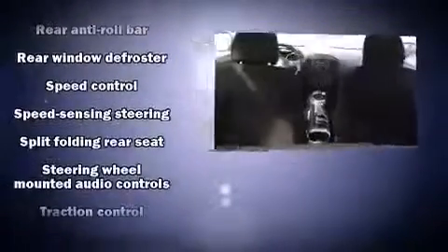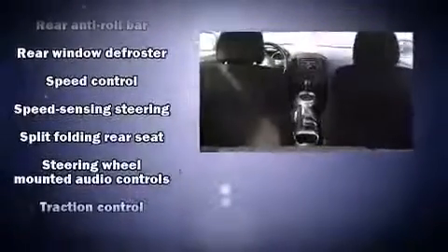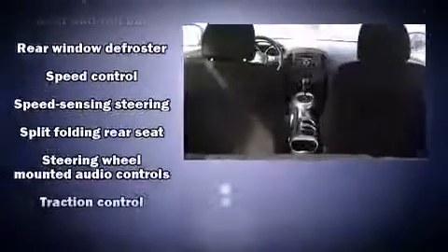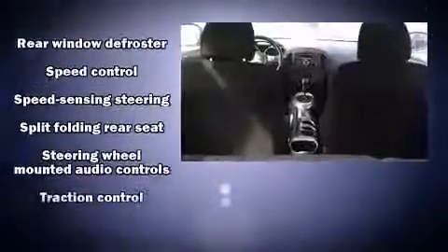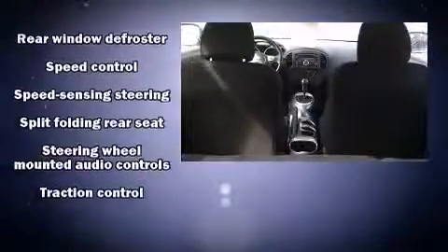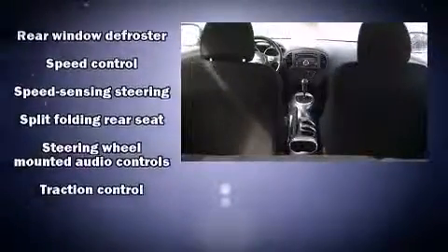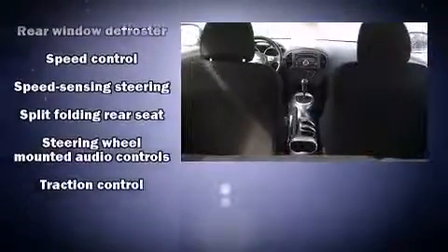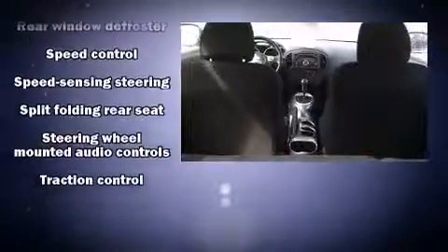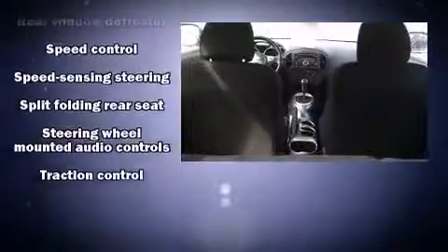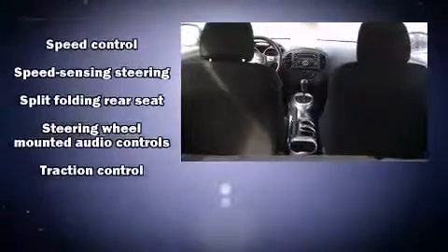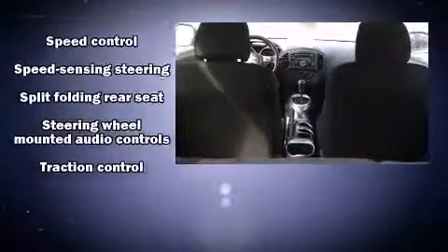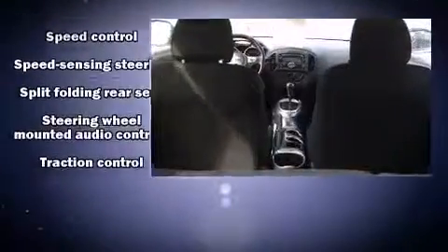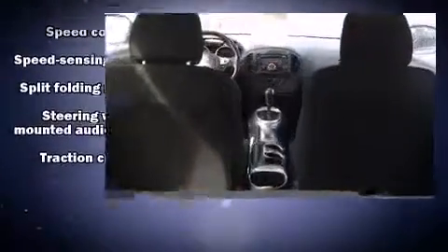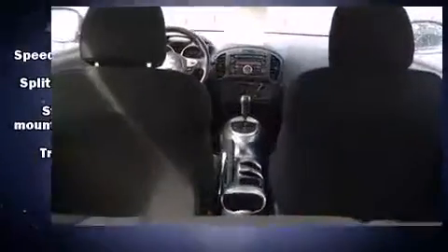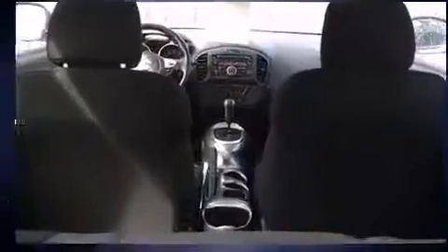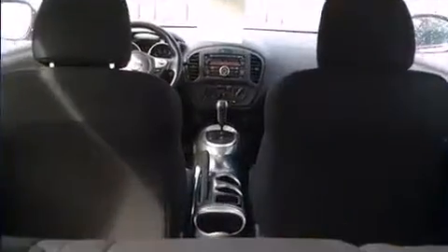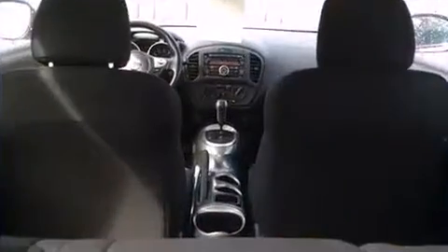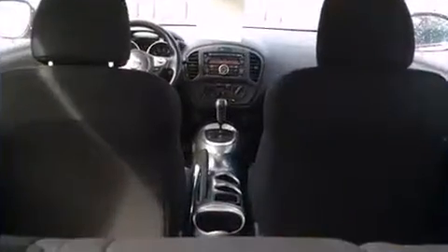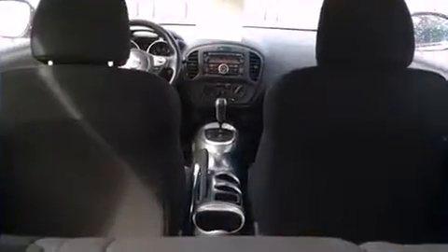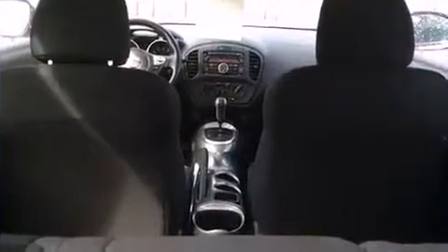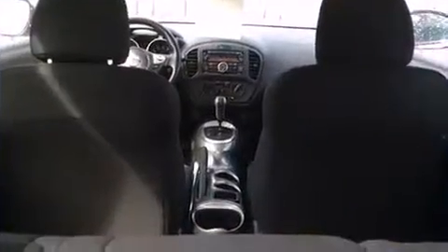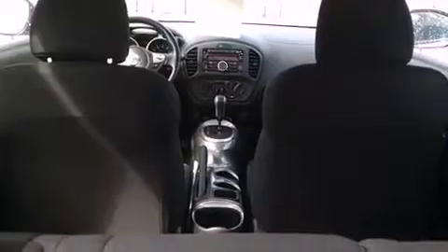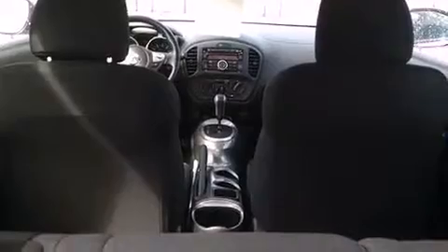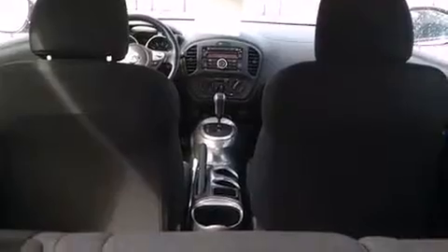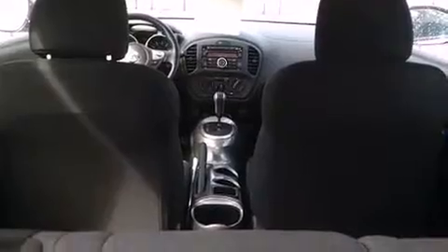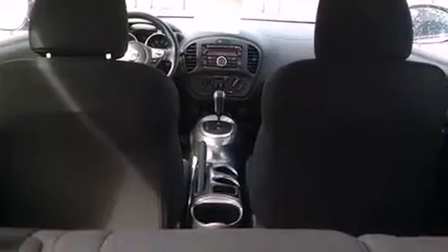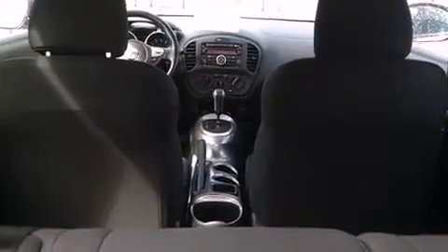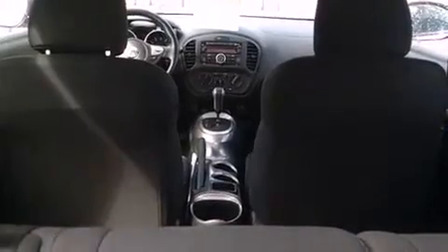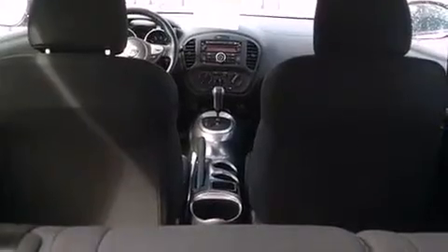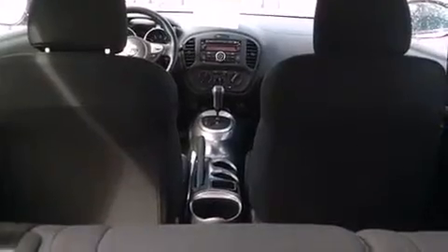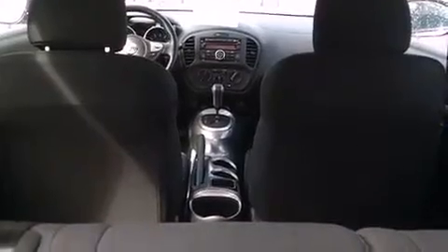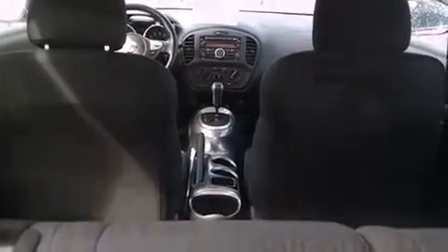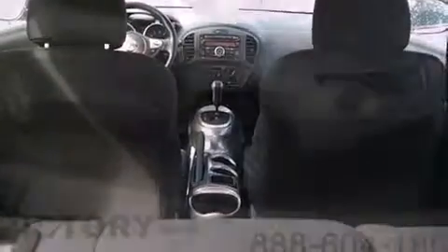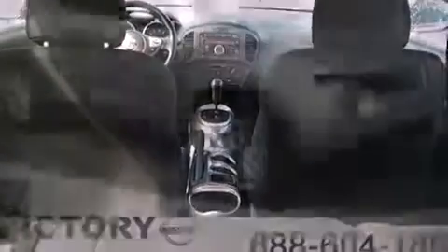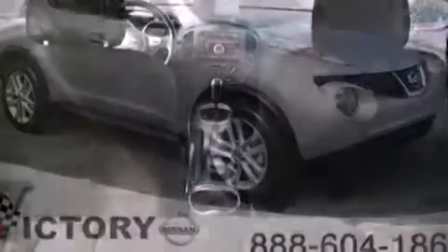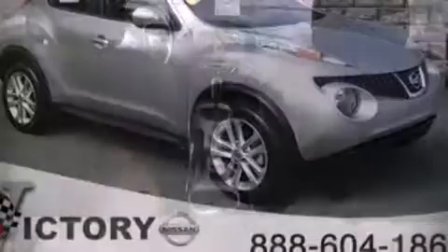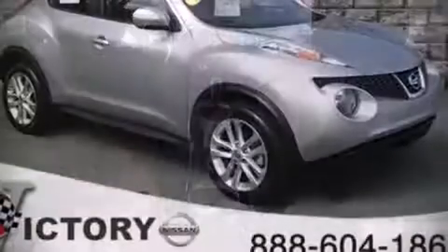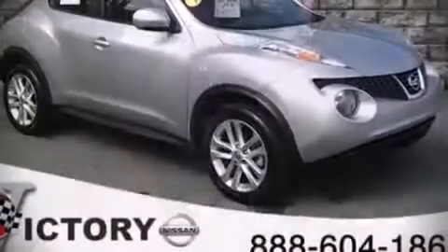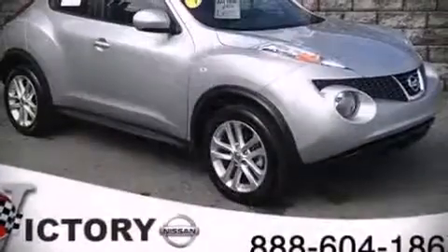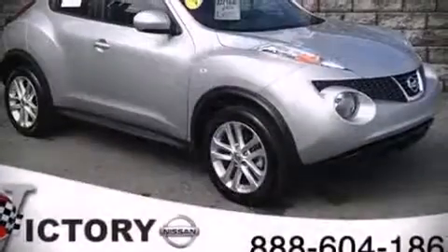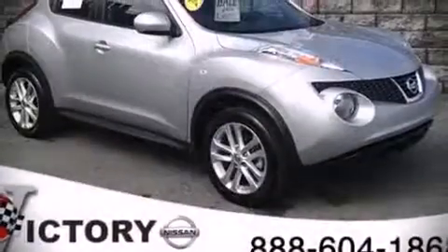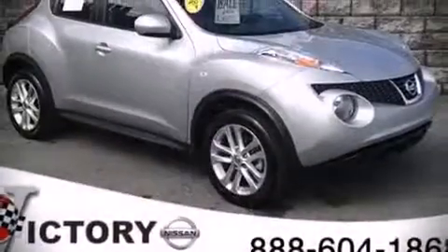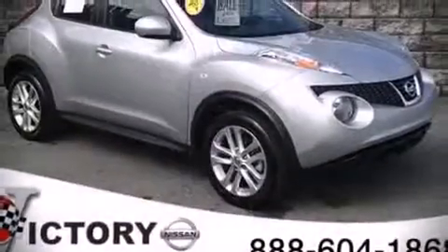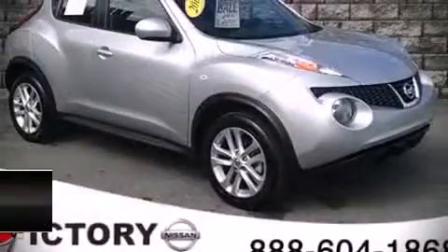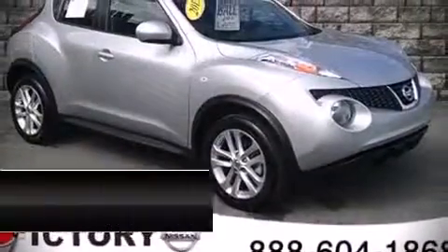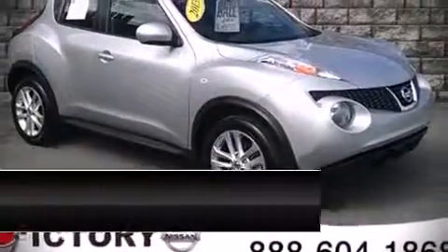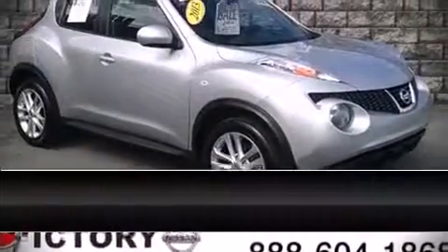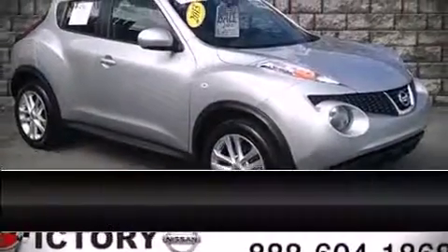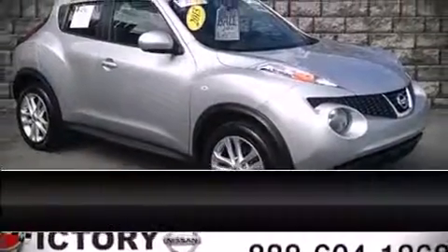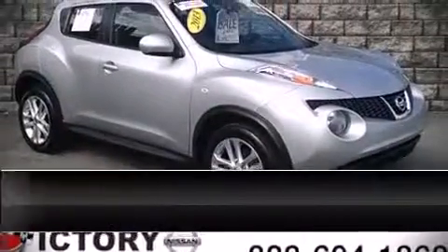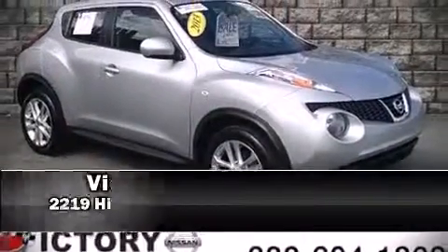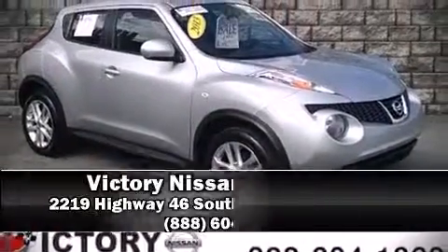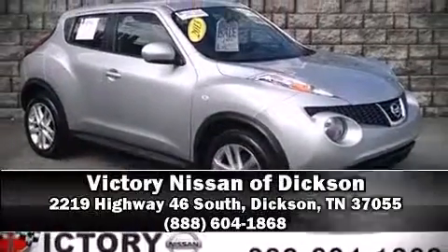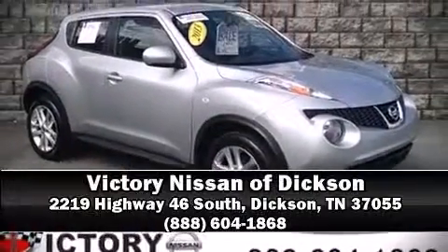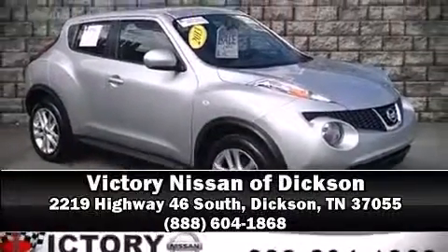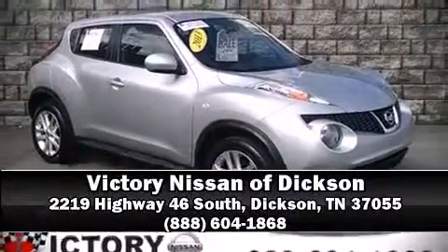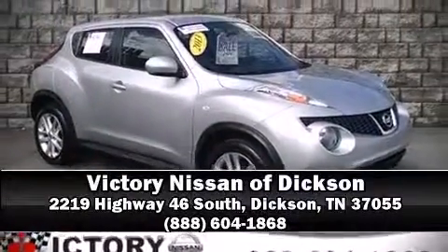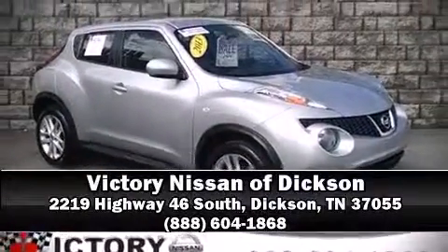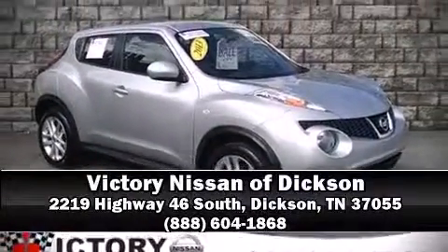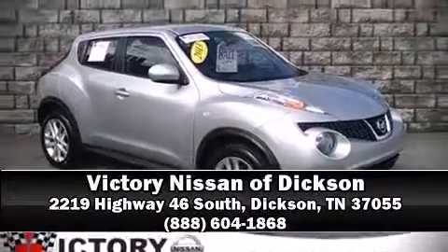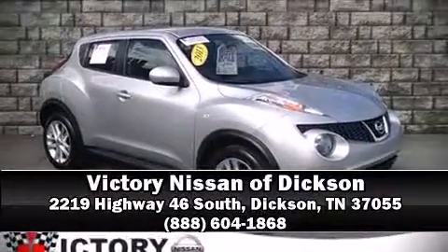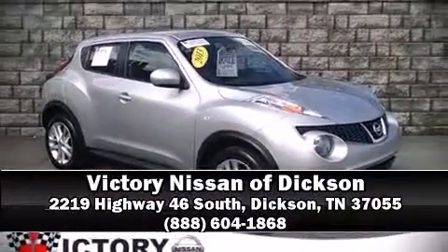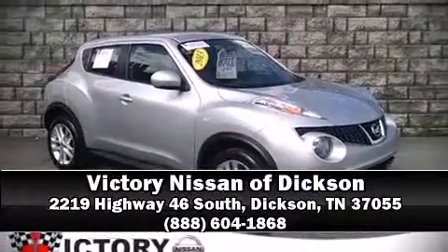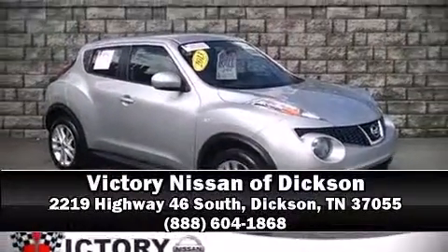This vehicle has achieved certified pre-owned status by passing Nissan's comprehensive certification process, including a comprehensive 156-point inspection. Please don't hesitate to give us a call.